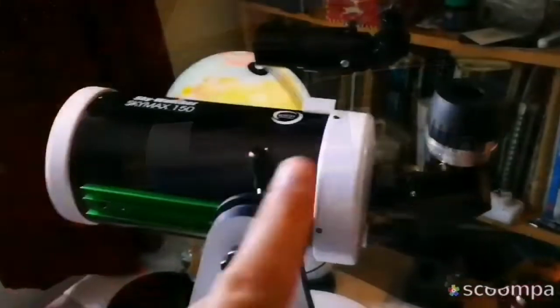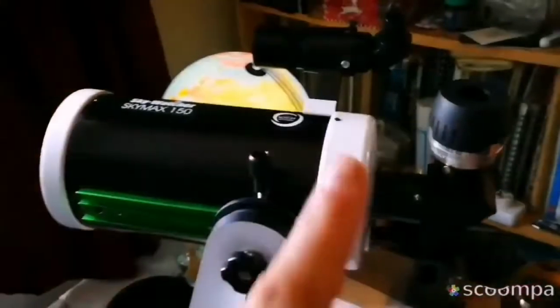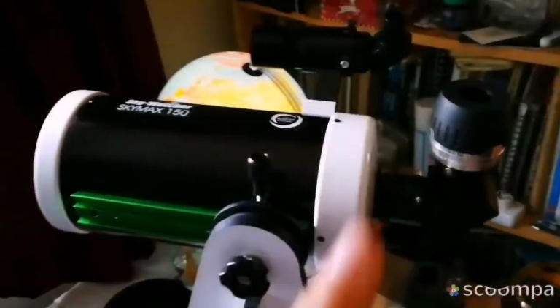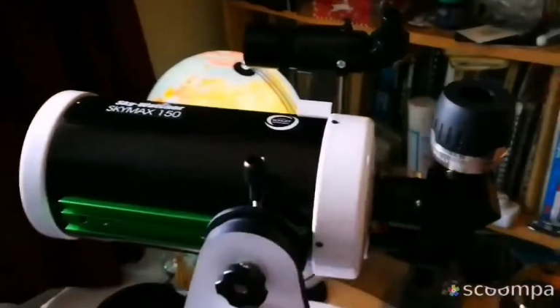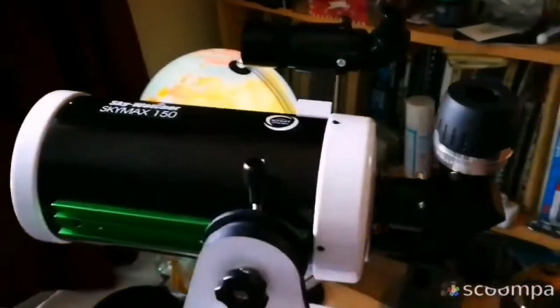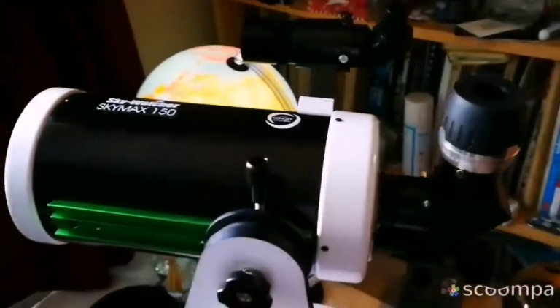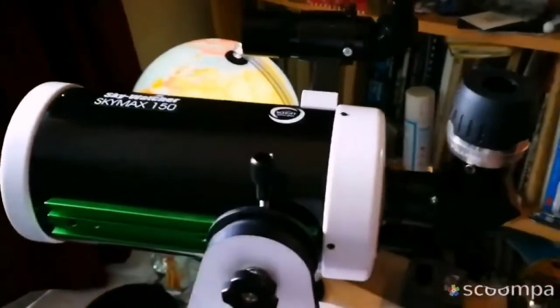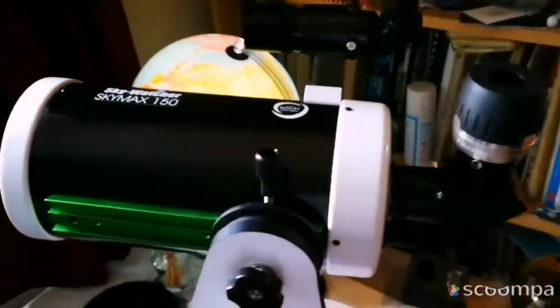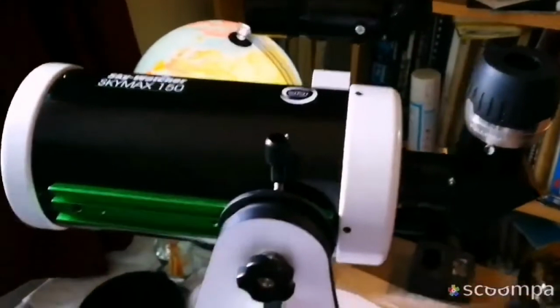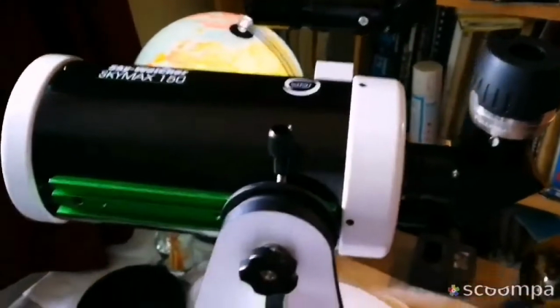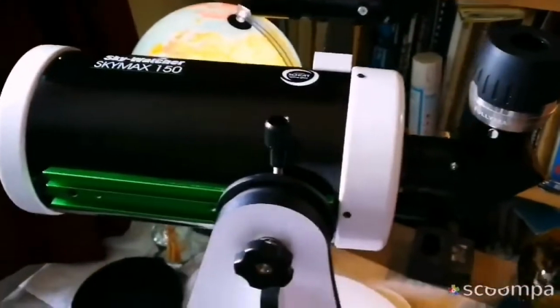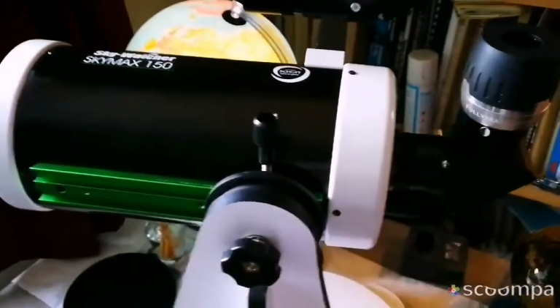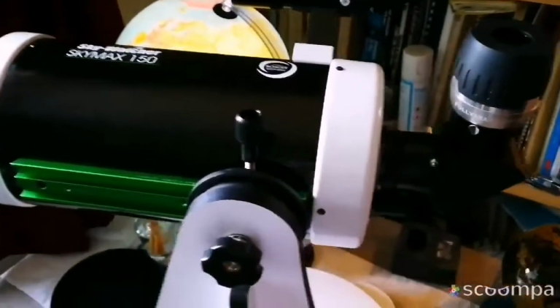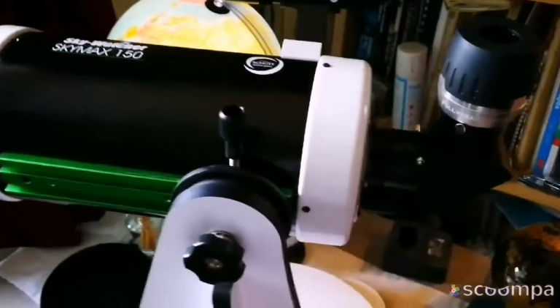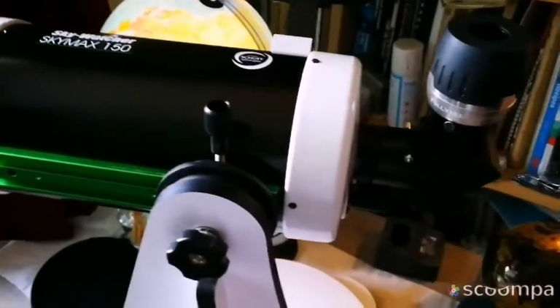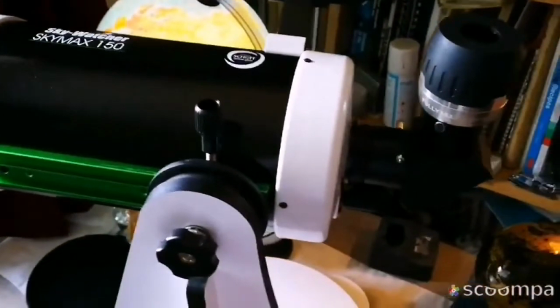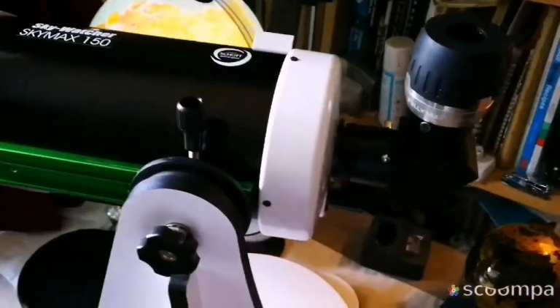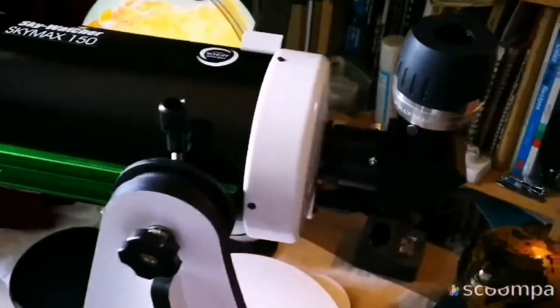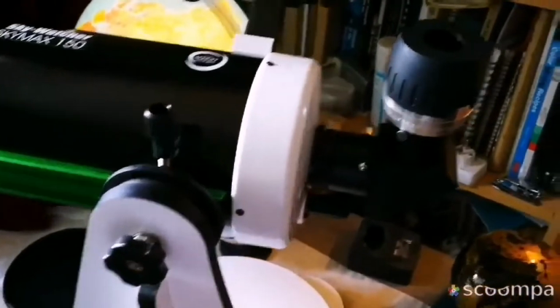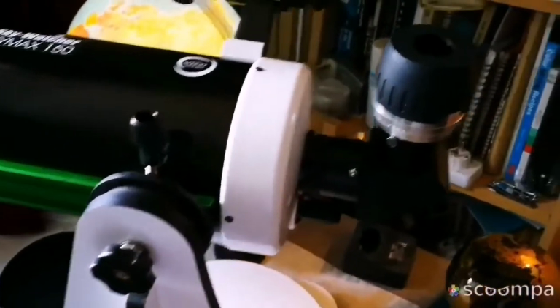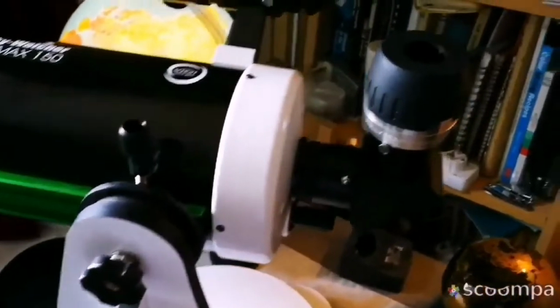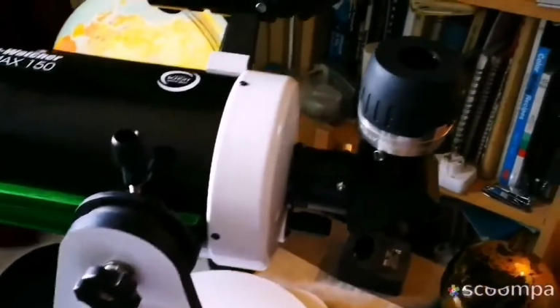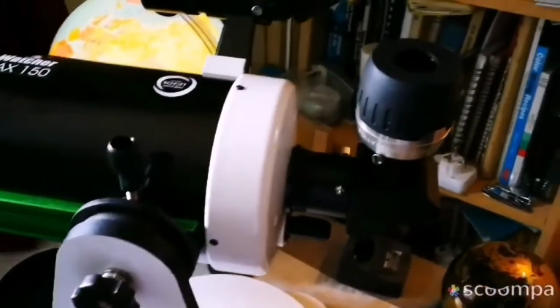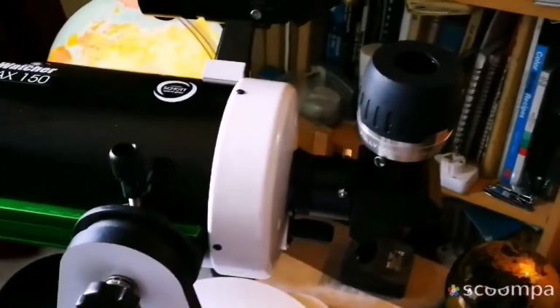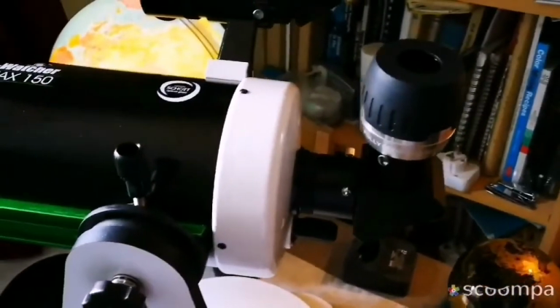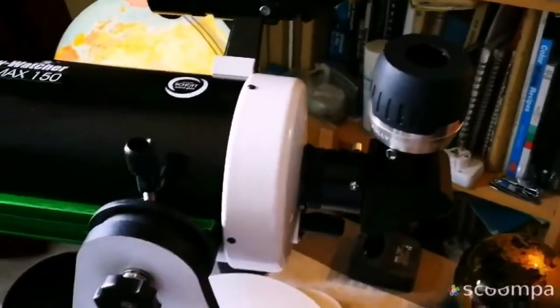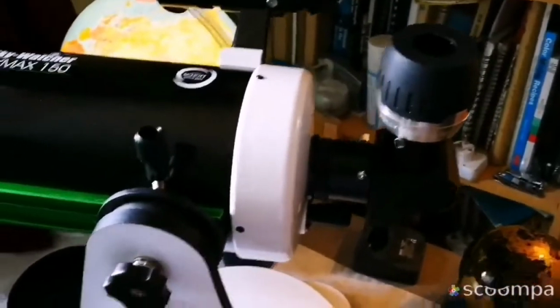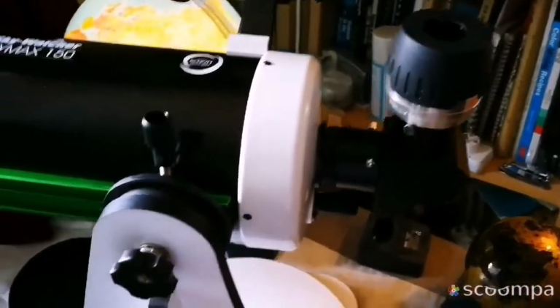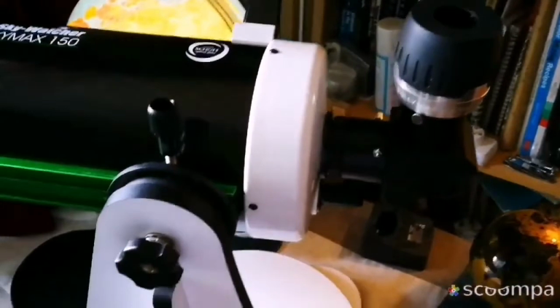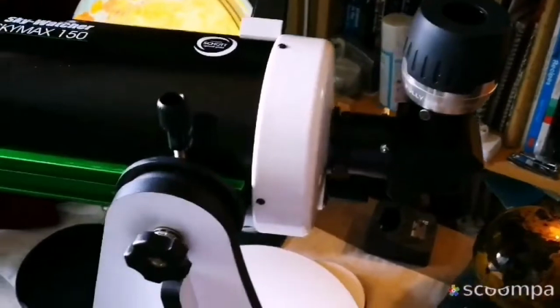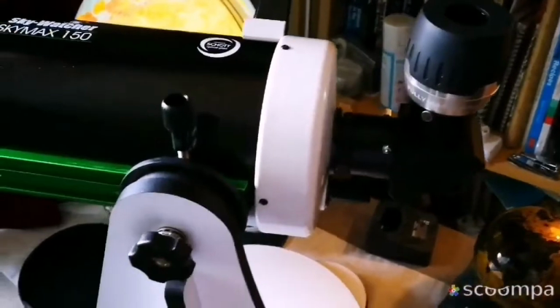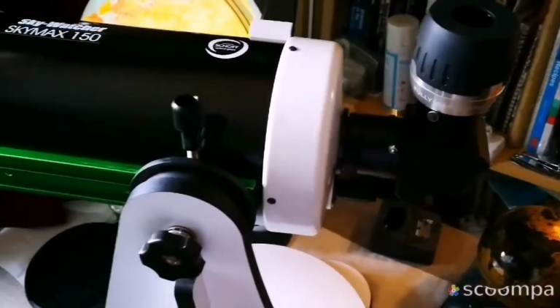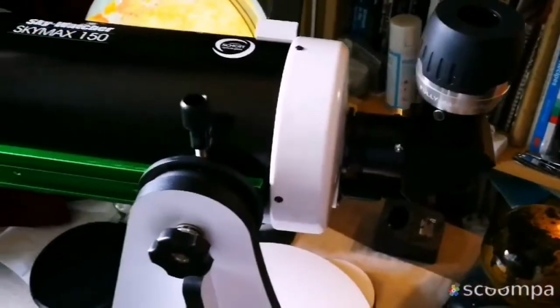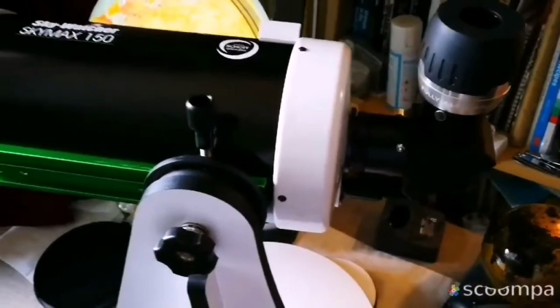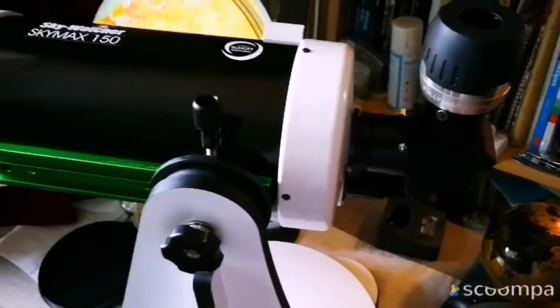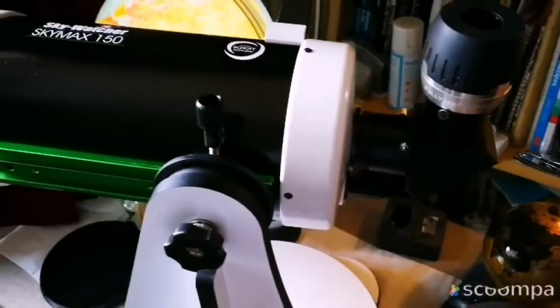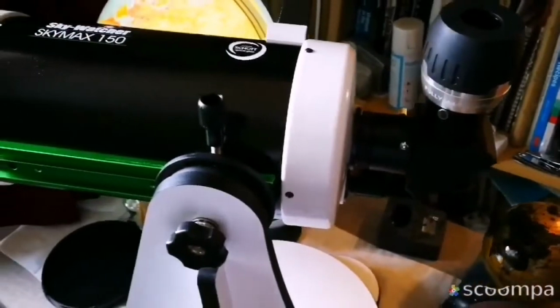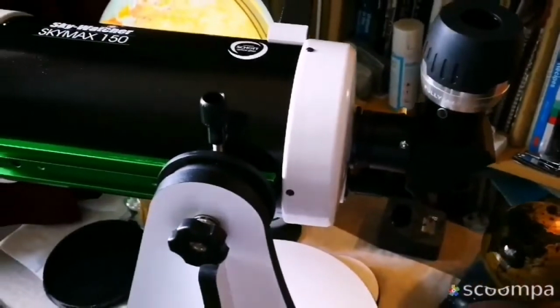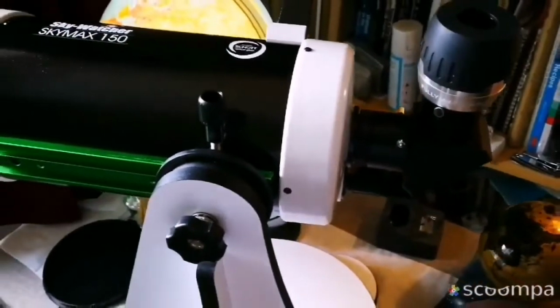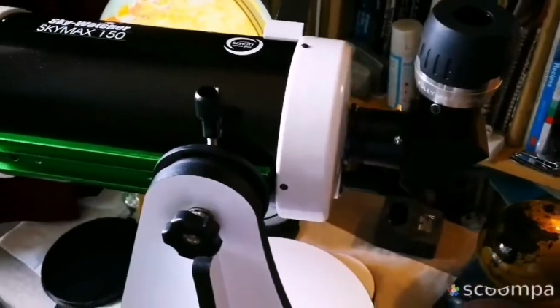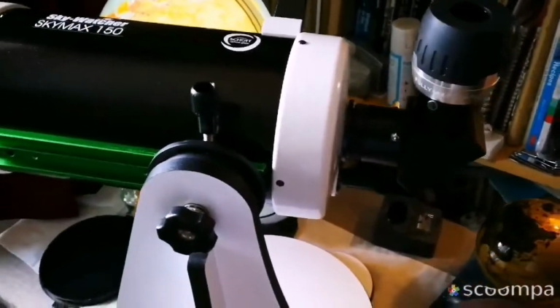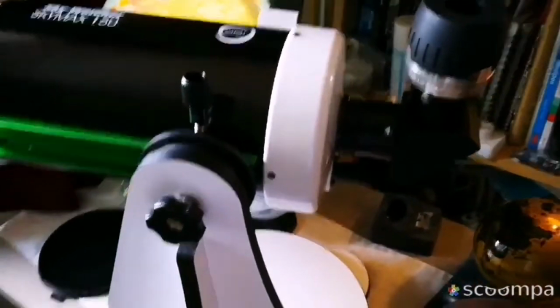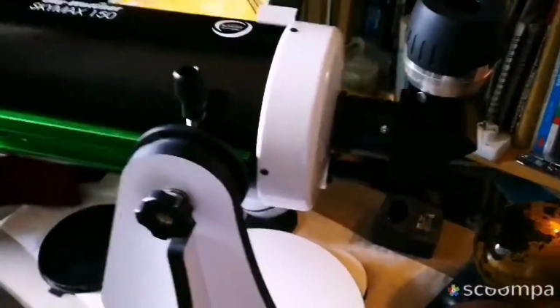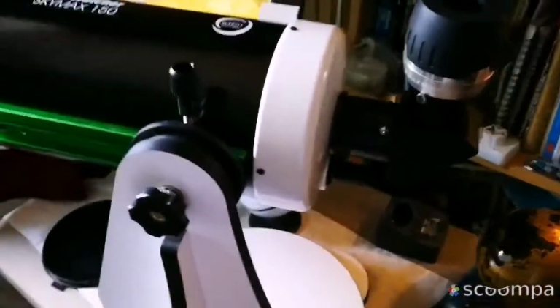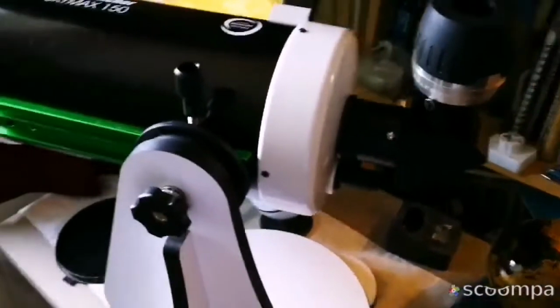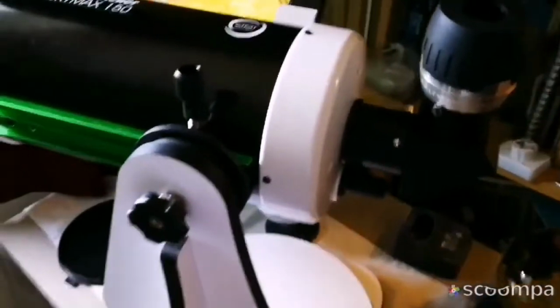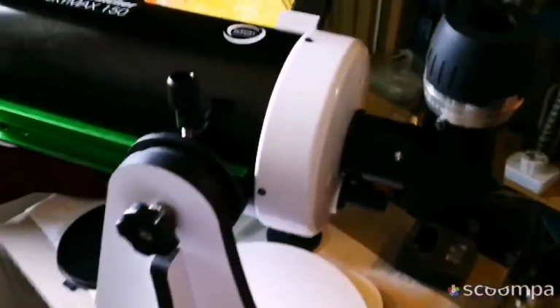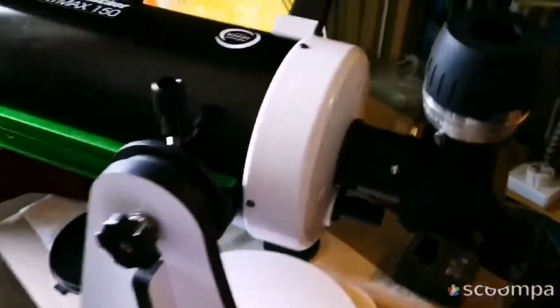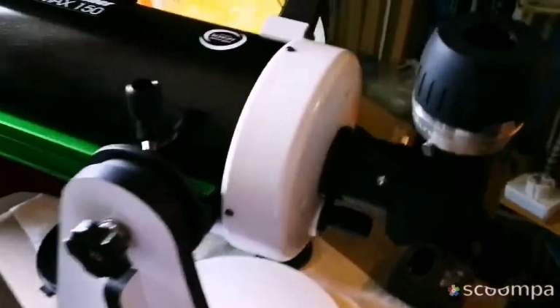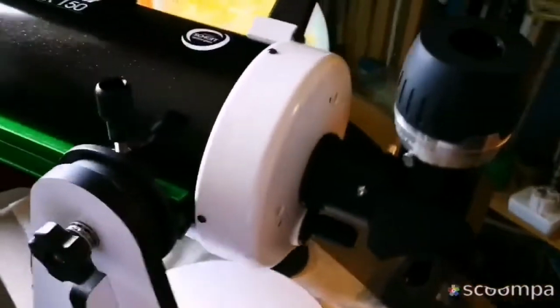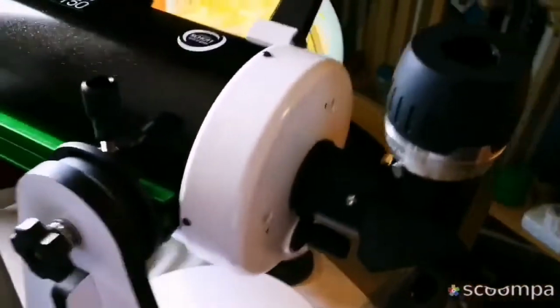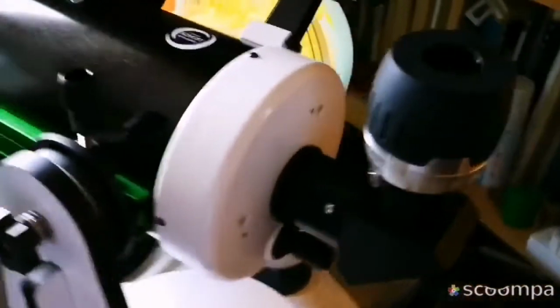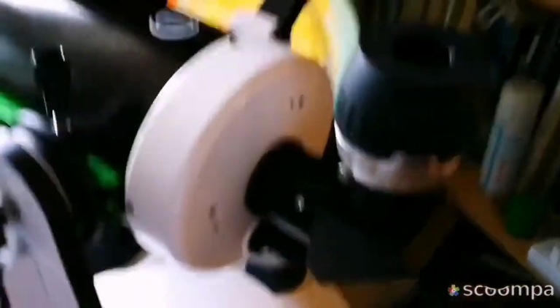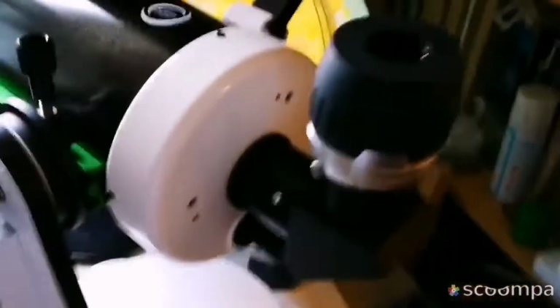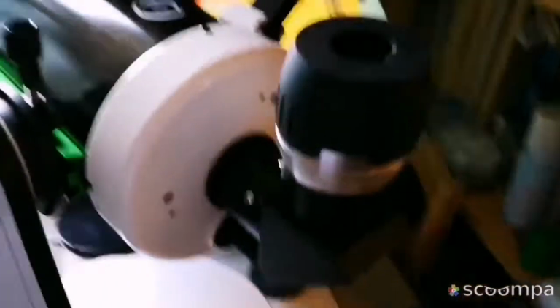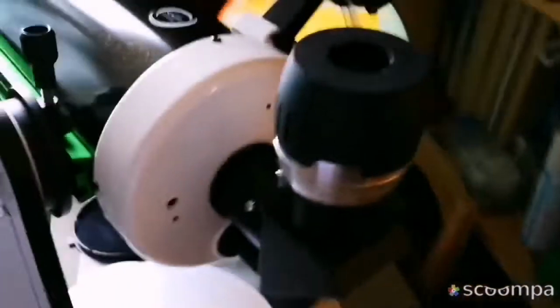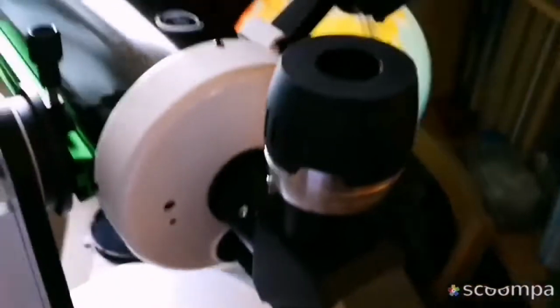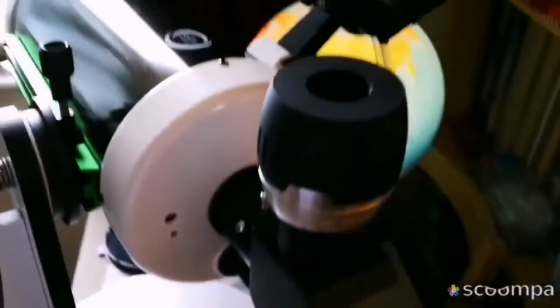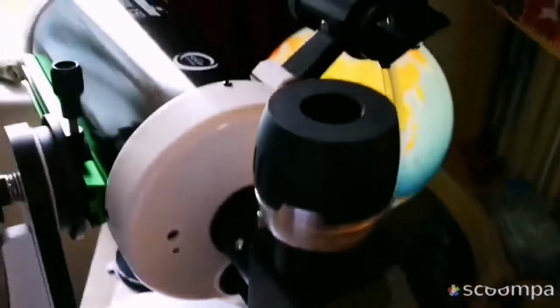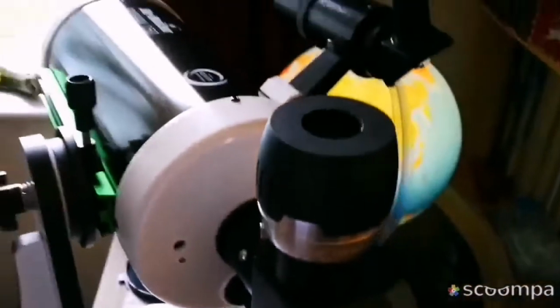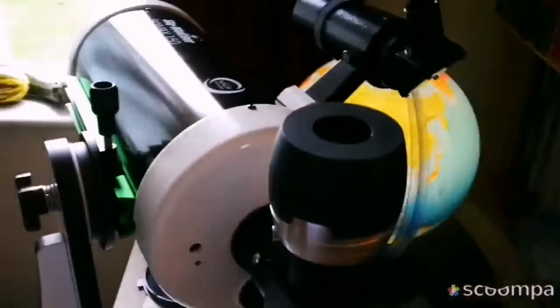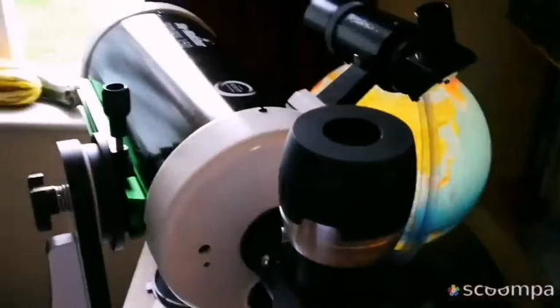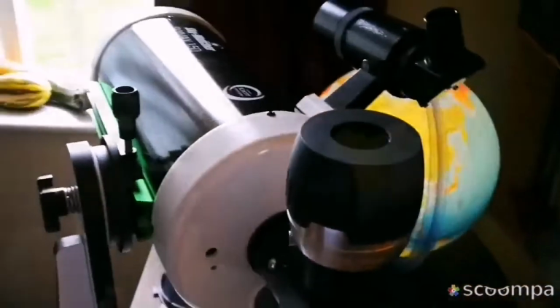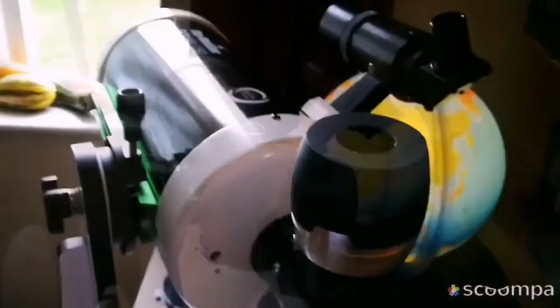I think I will use the MaxVision eyepiece like this — it goes better, gives a better result, and it's heavier.